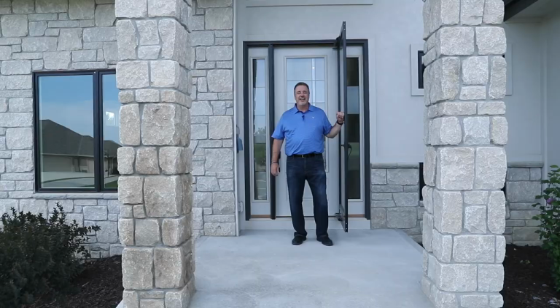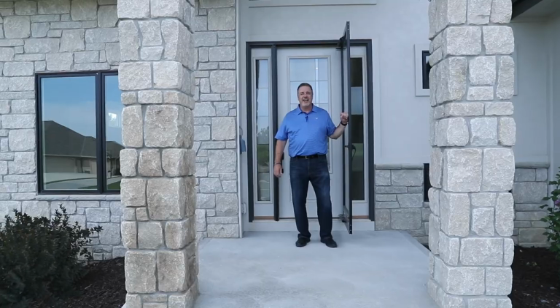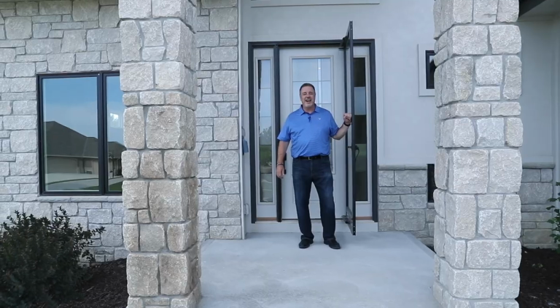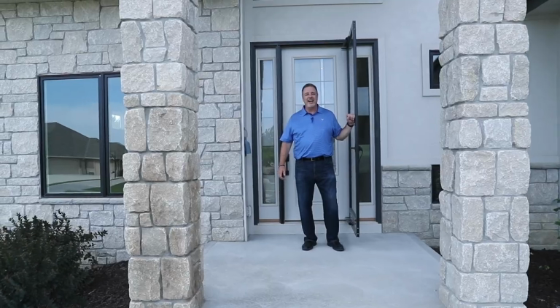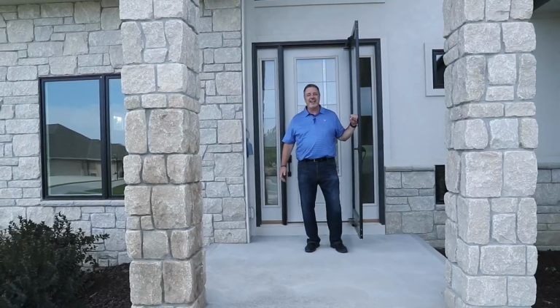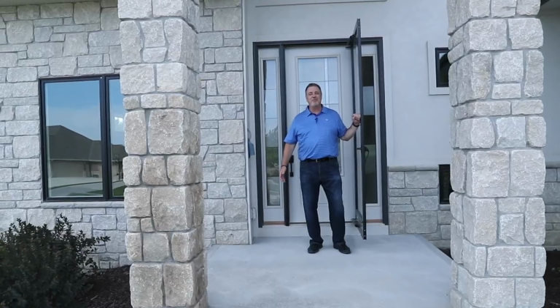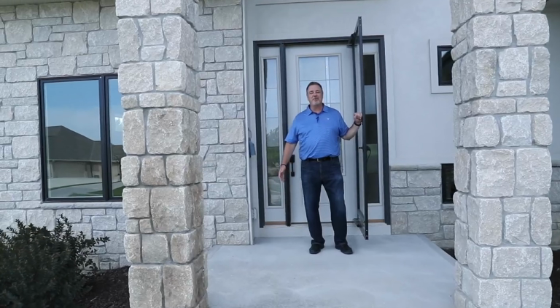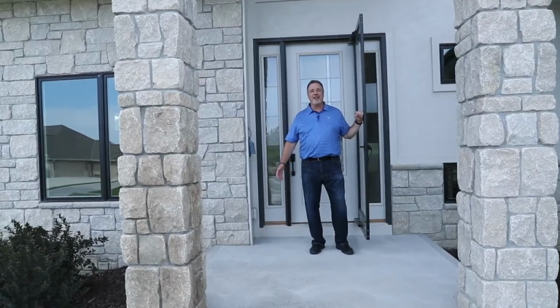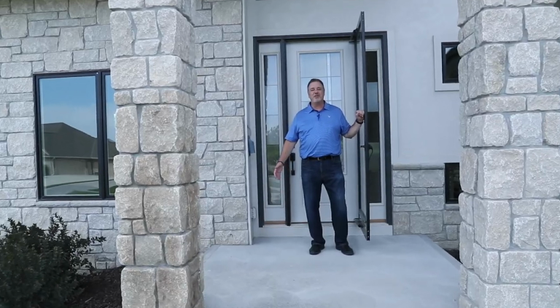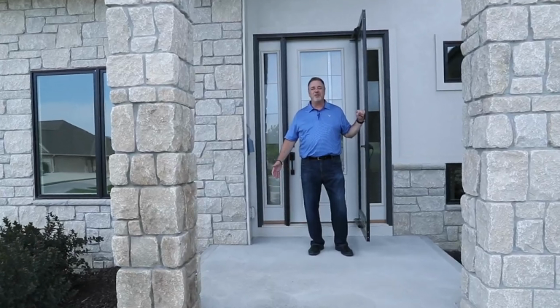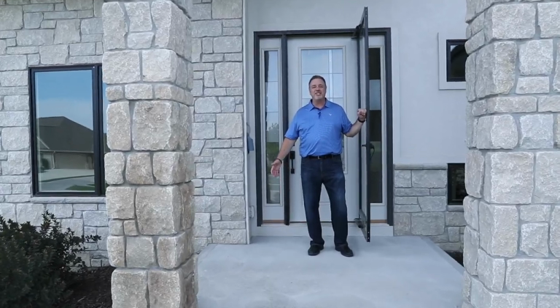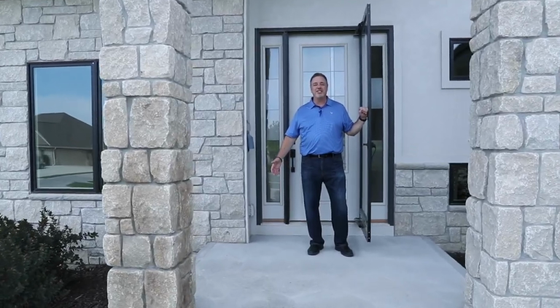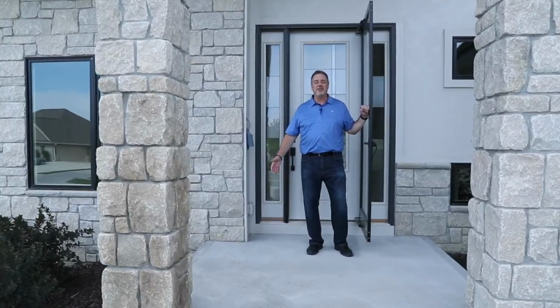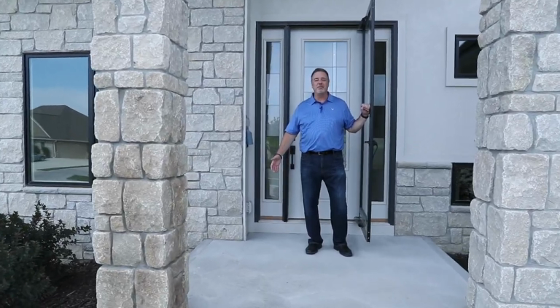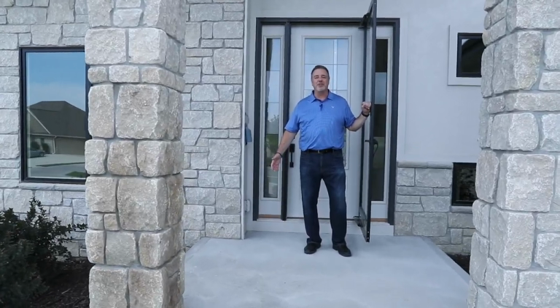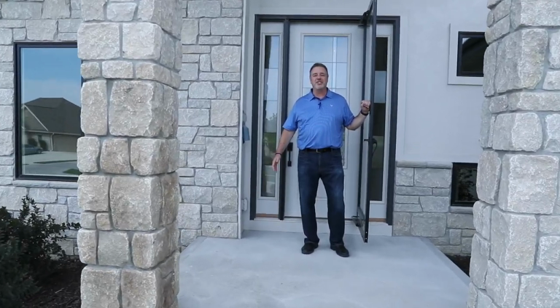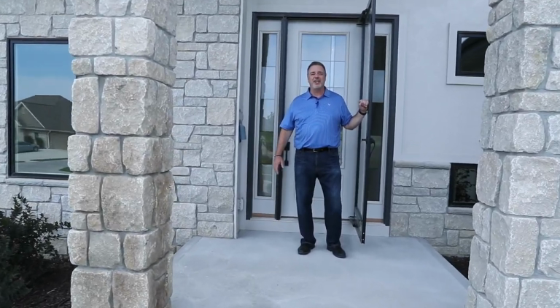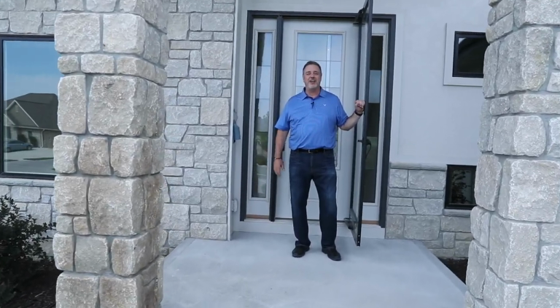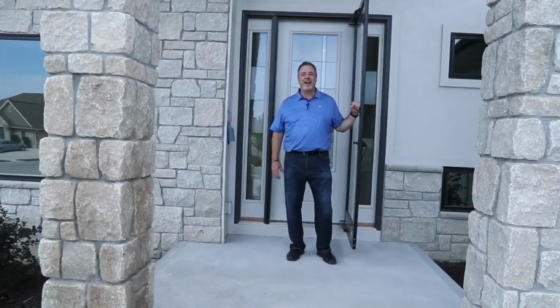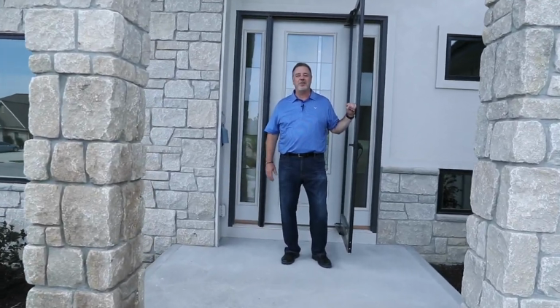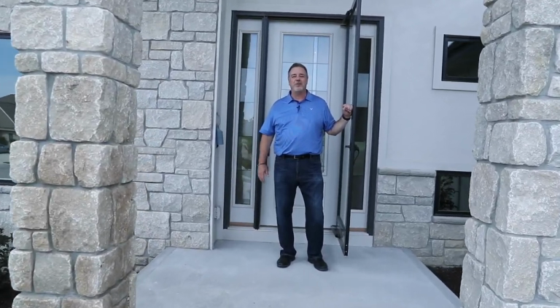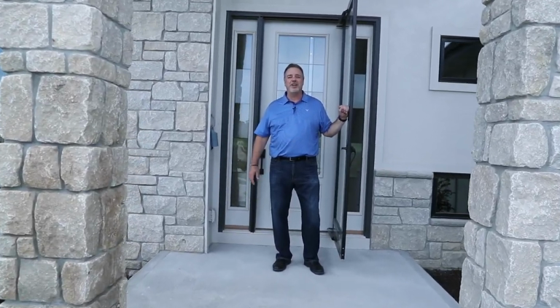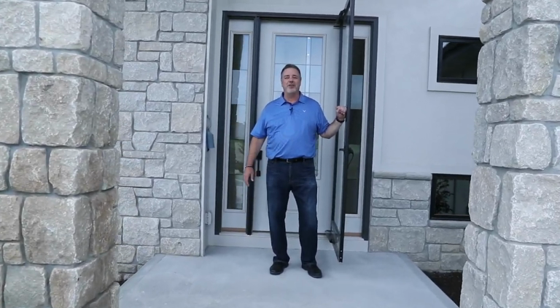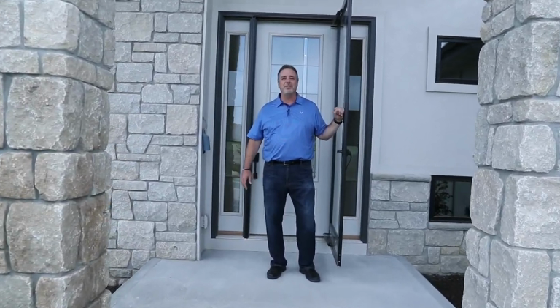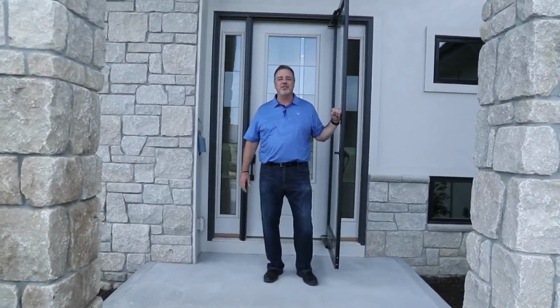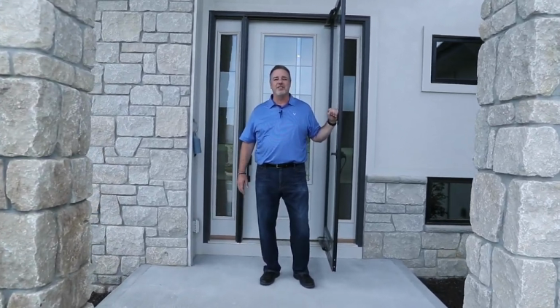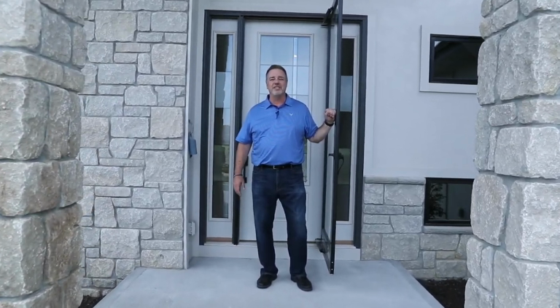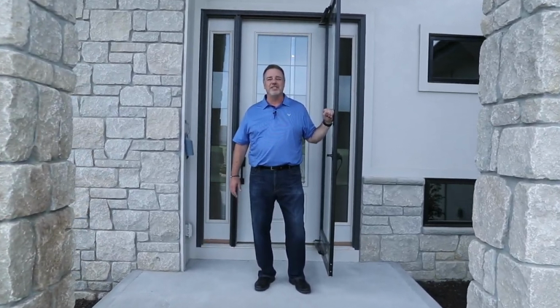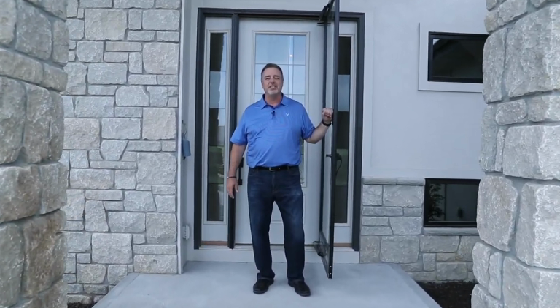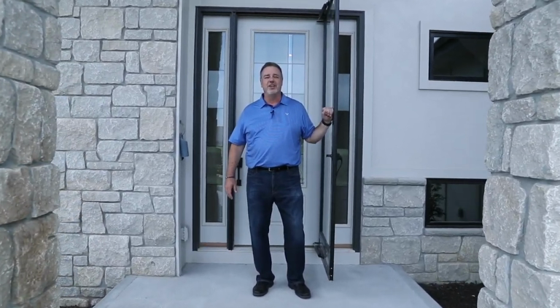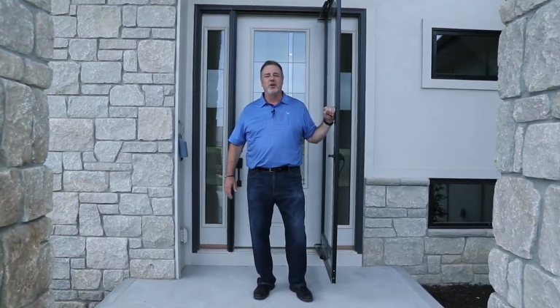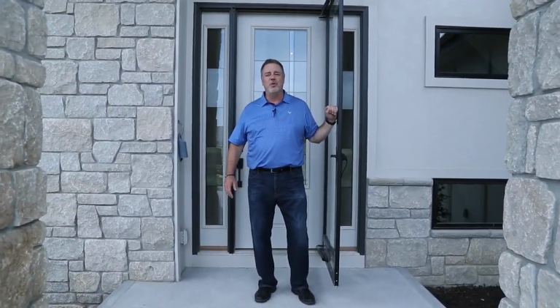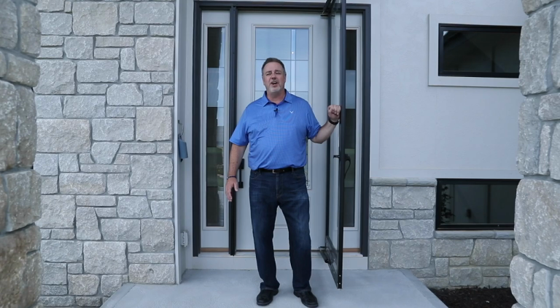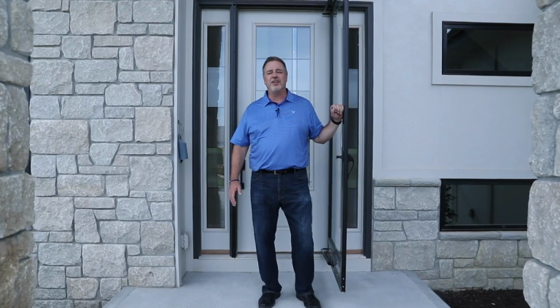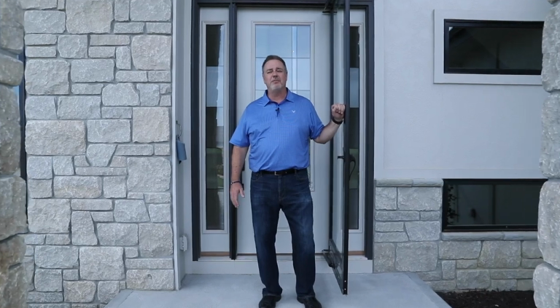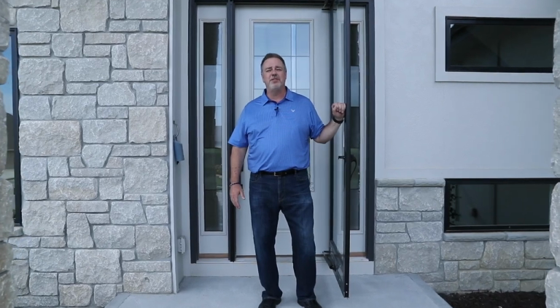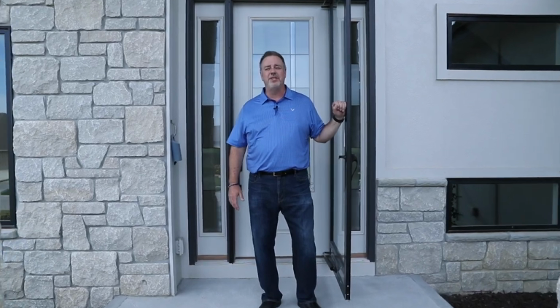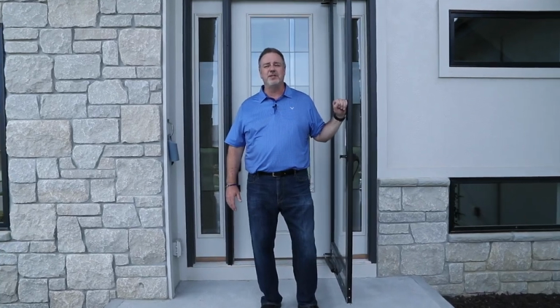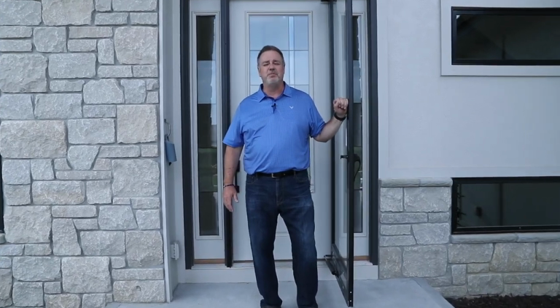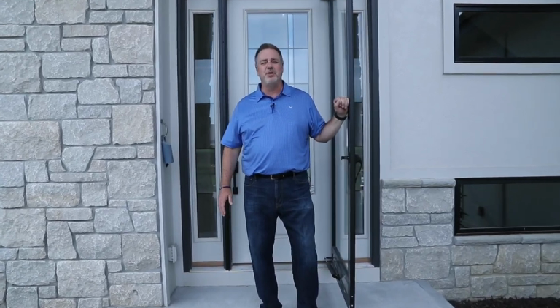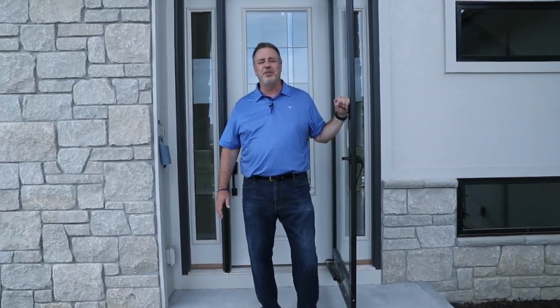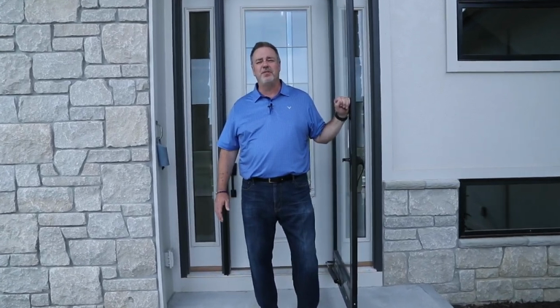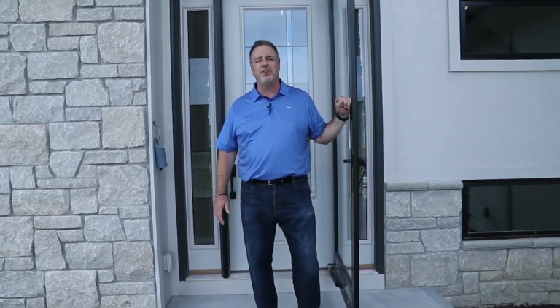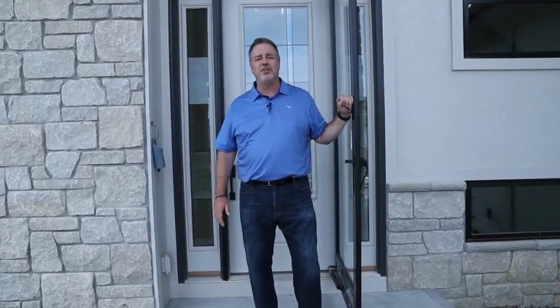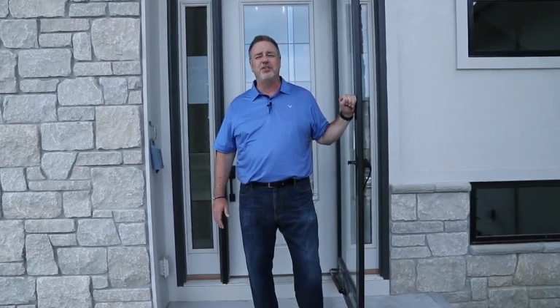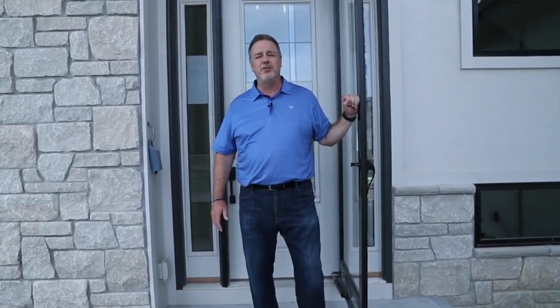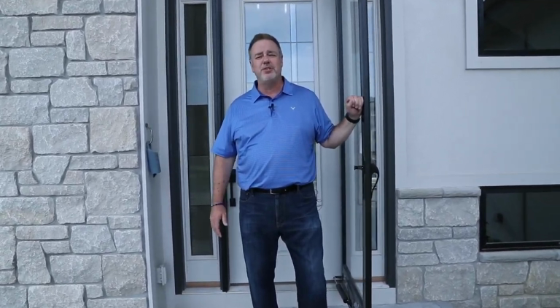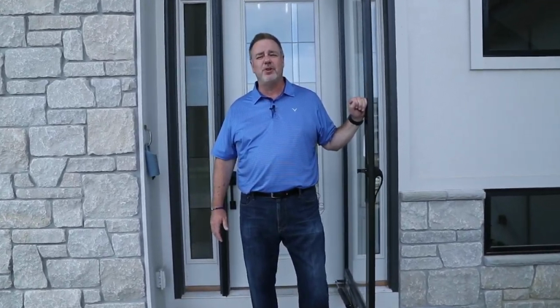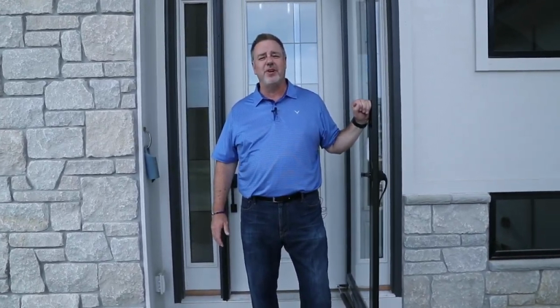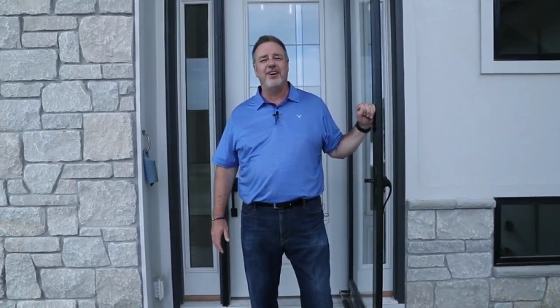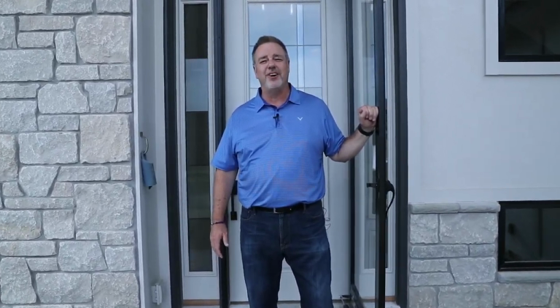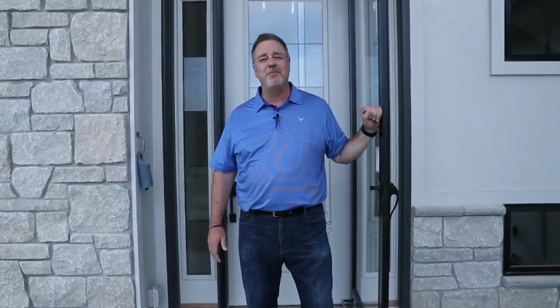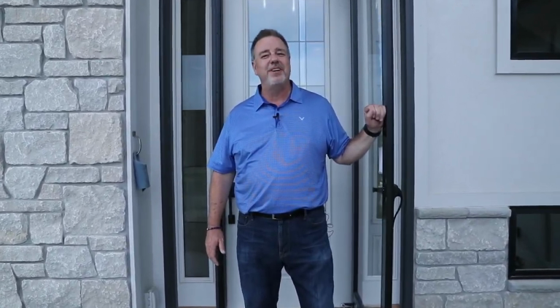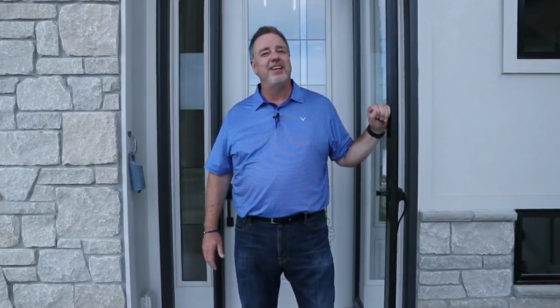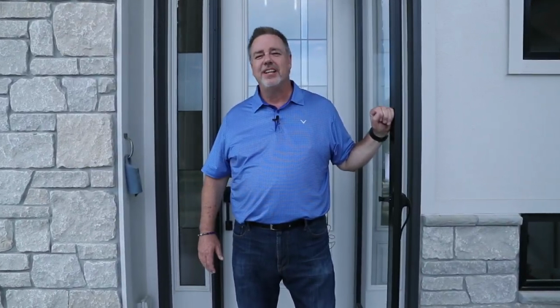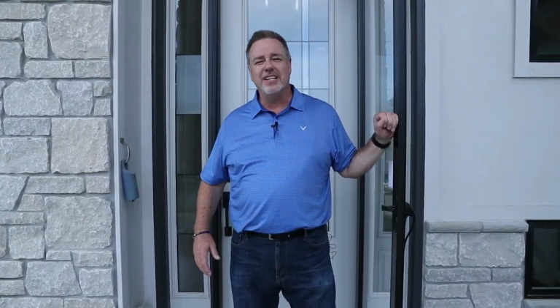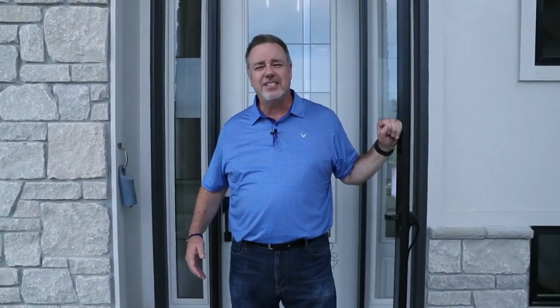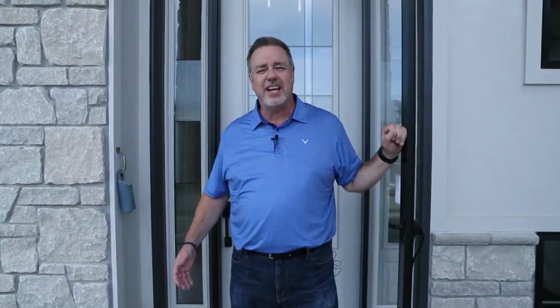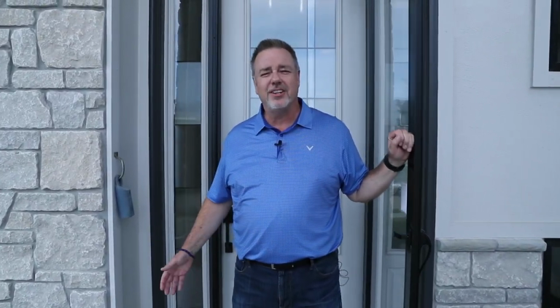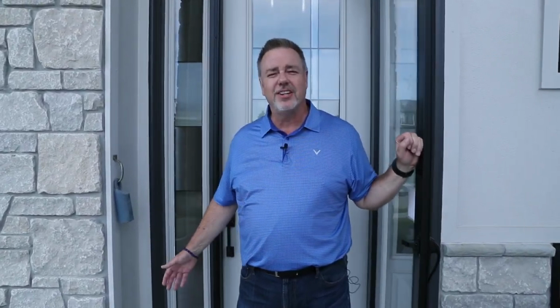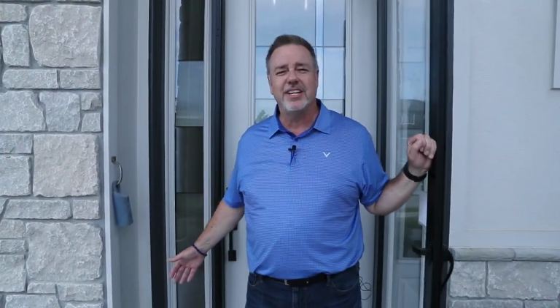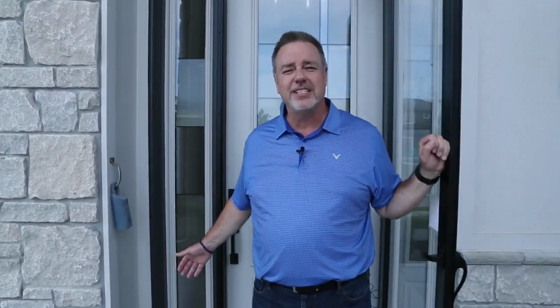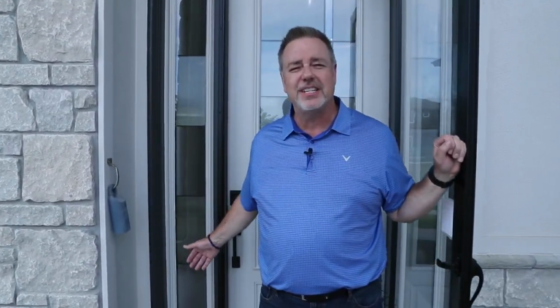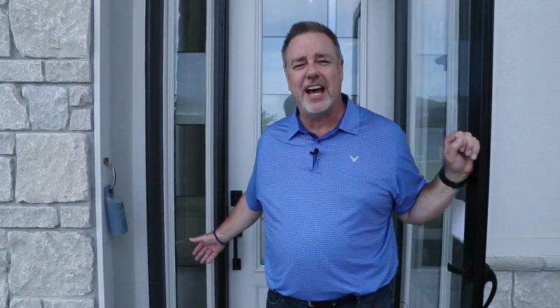Hi, I'm Brian Wilson with Berkshire Hathaway Home Services. Welcome to this beautiful two-story home. Let's take a look inside.